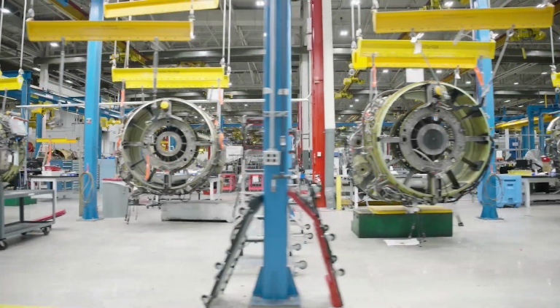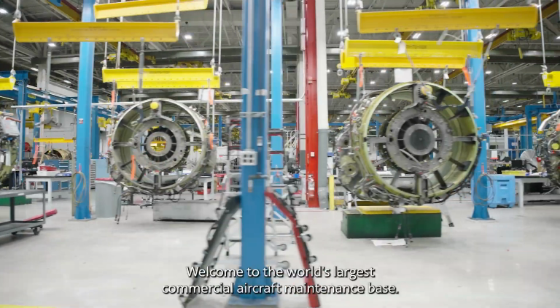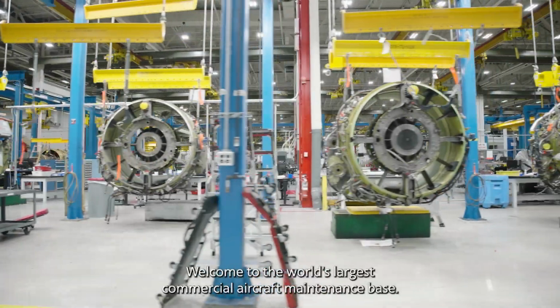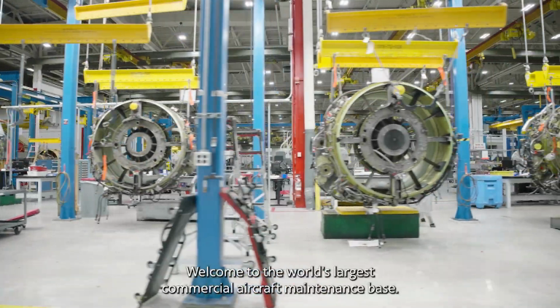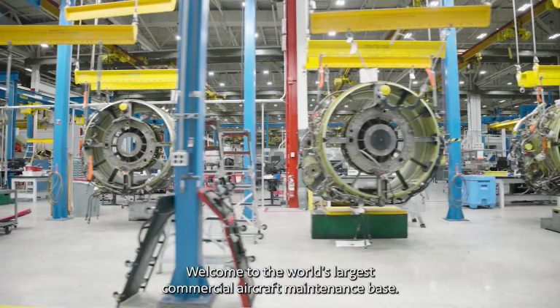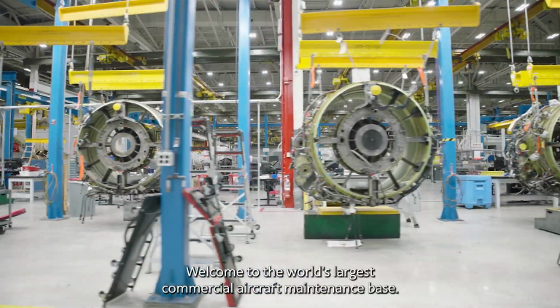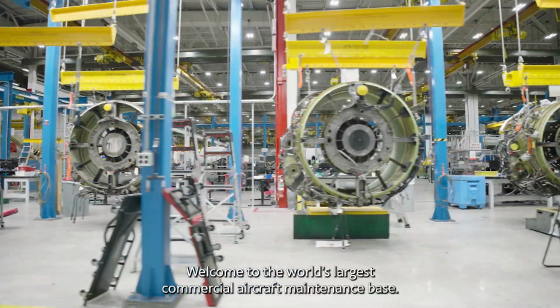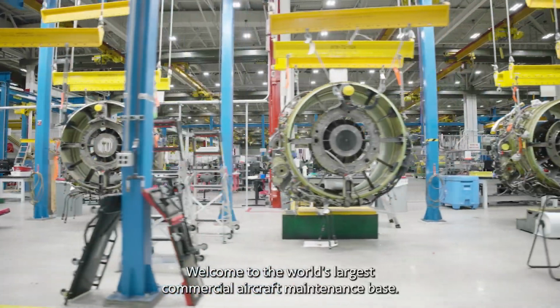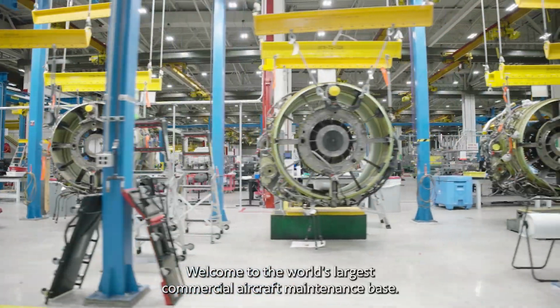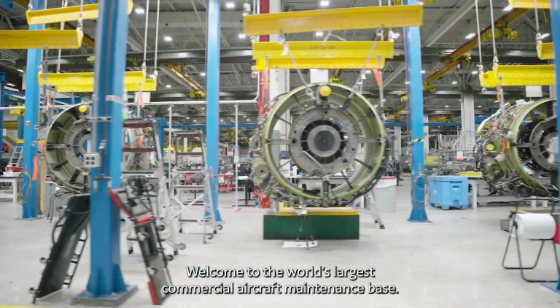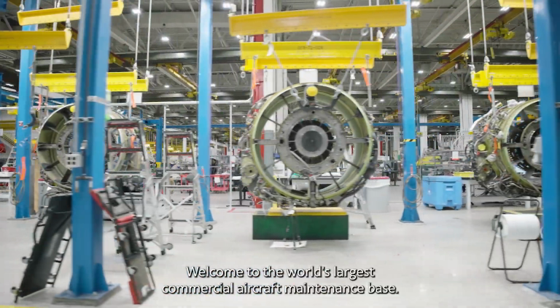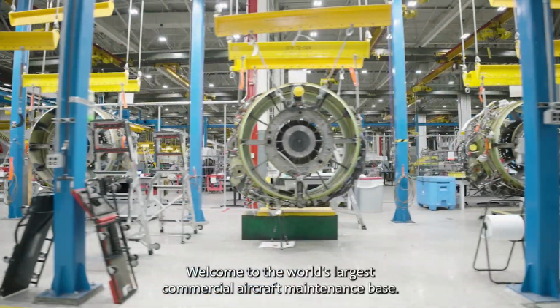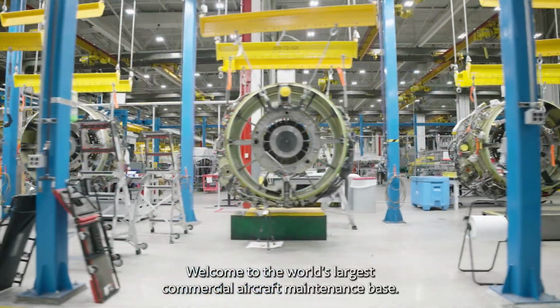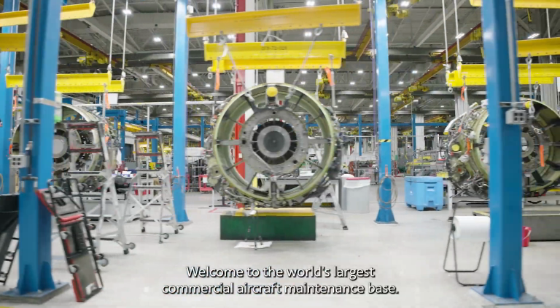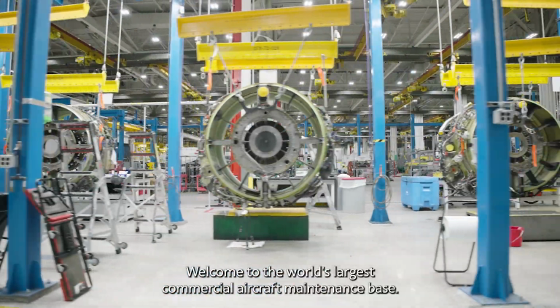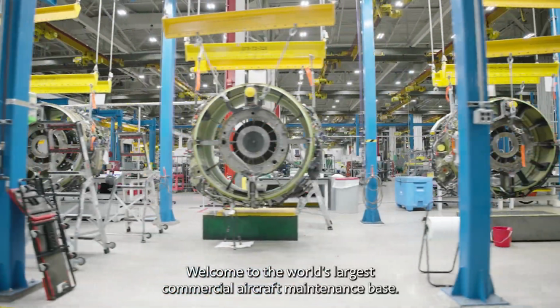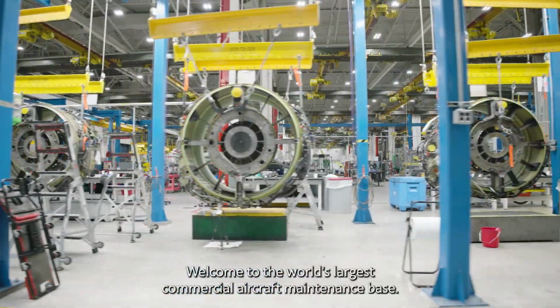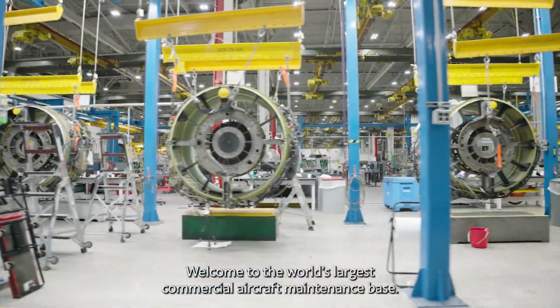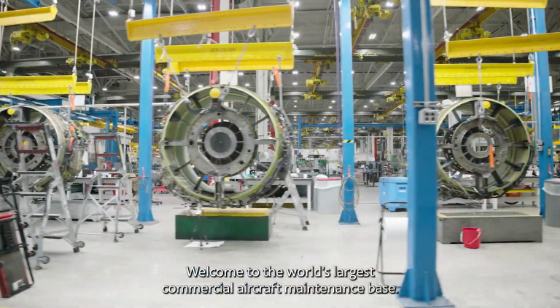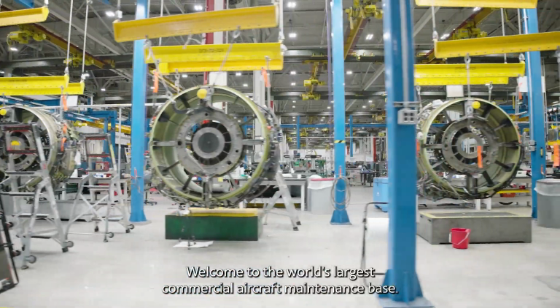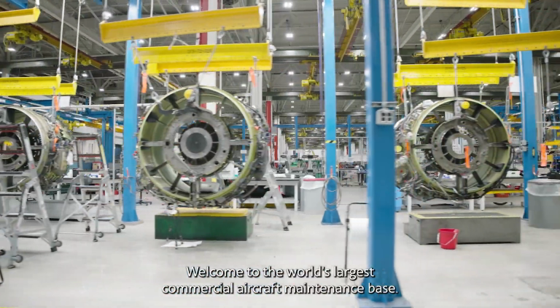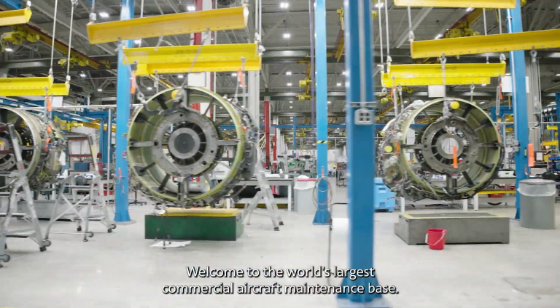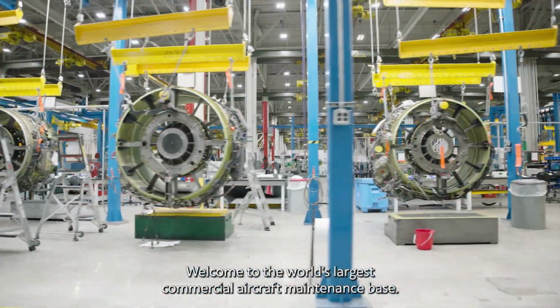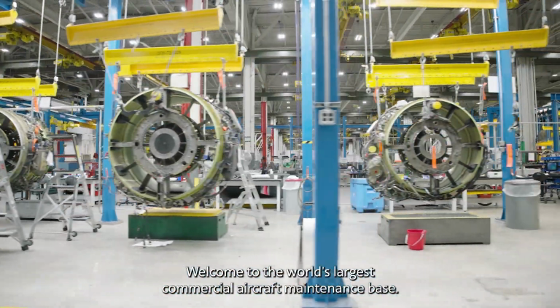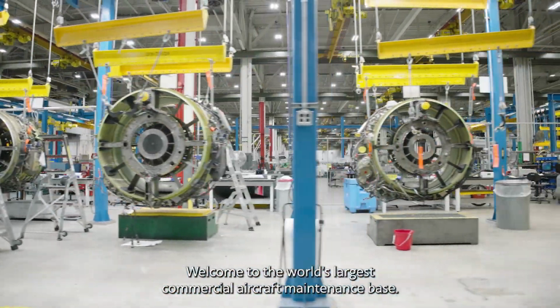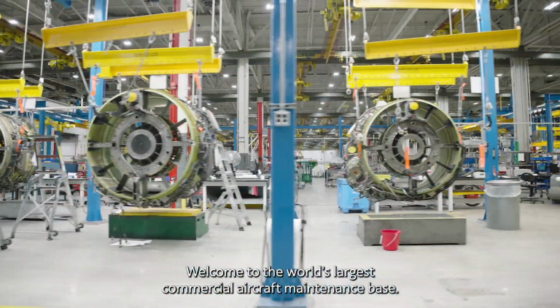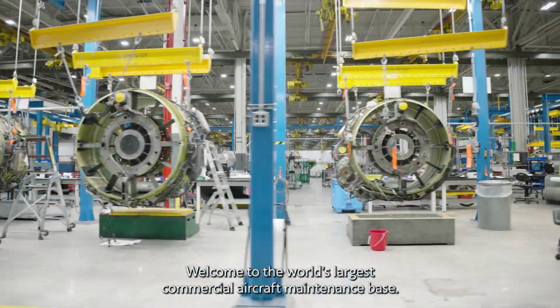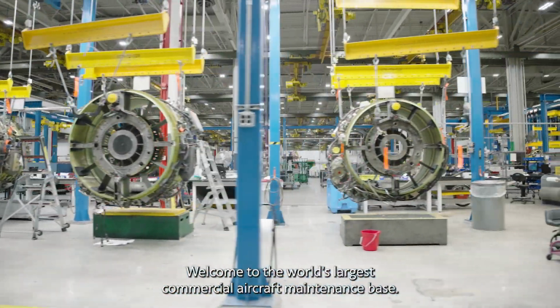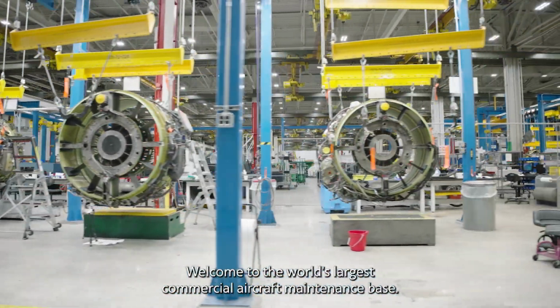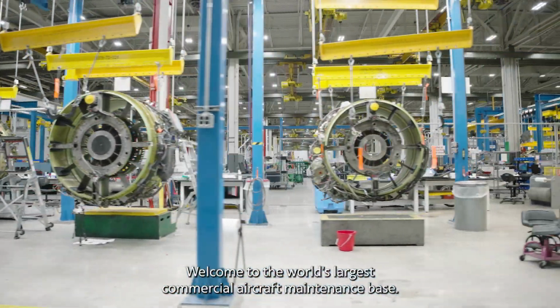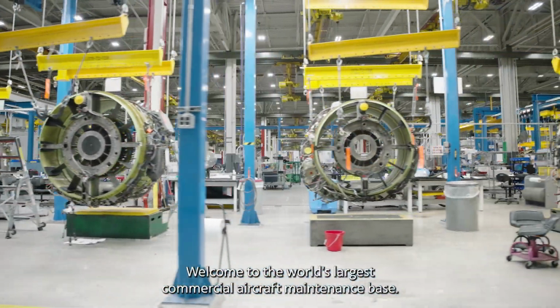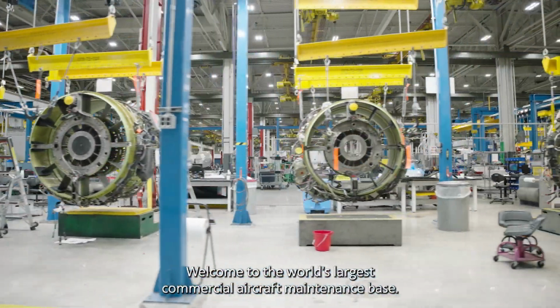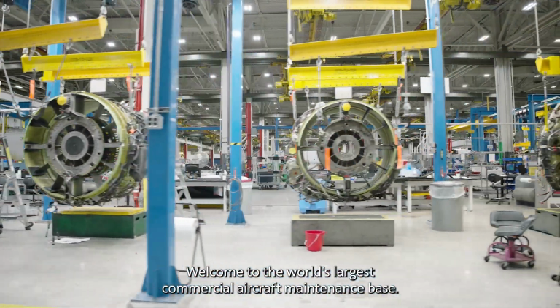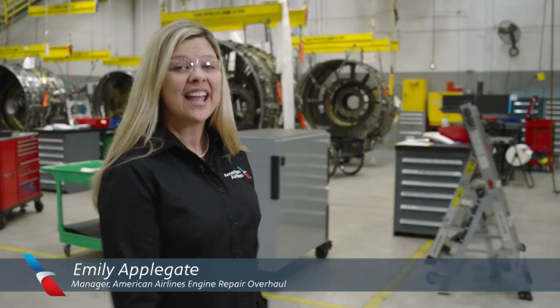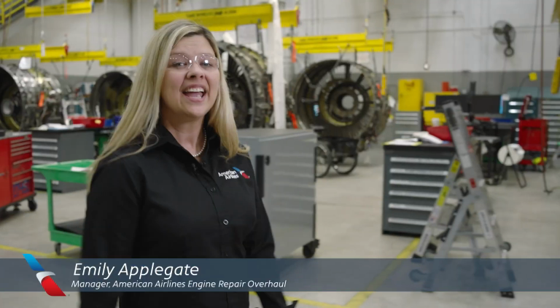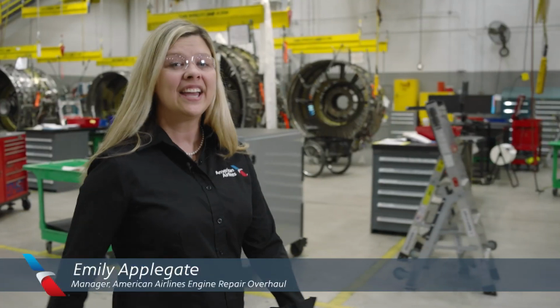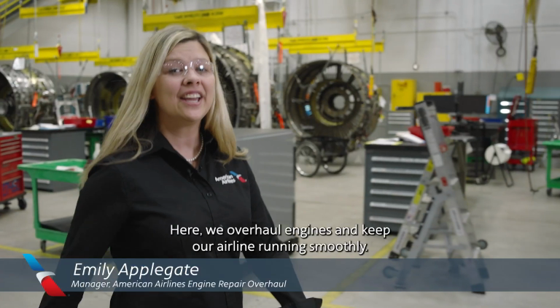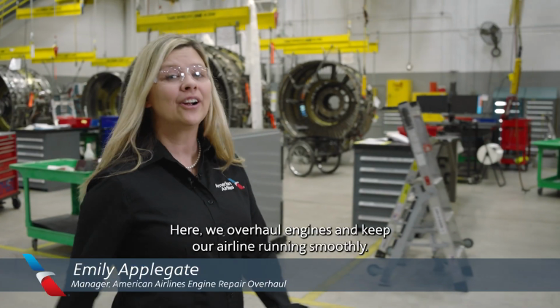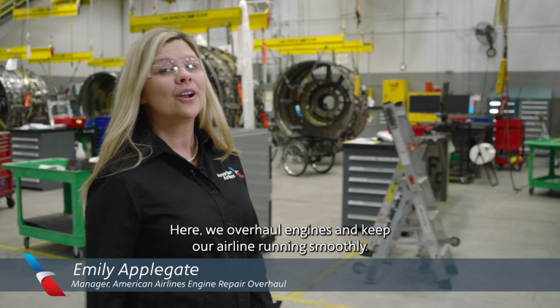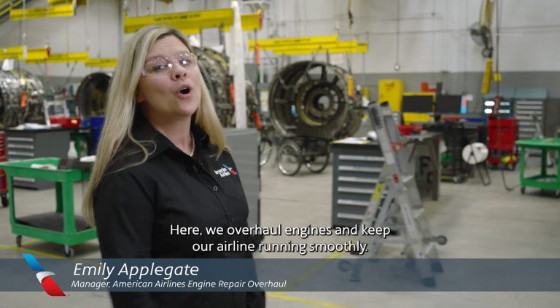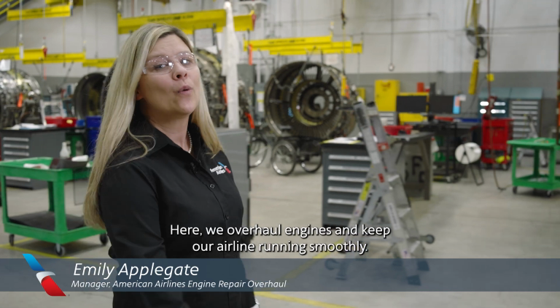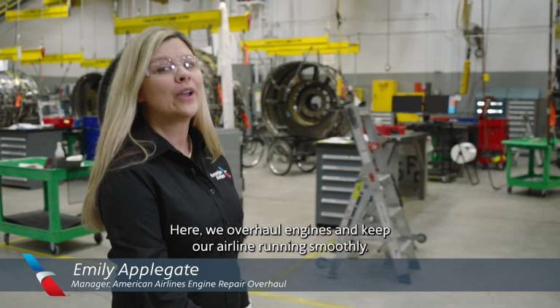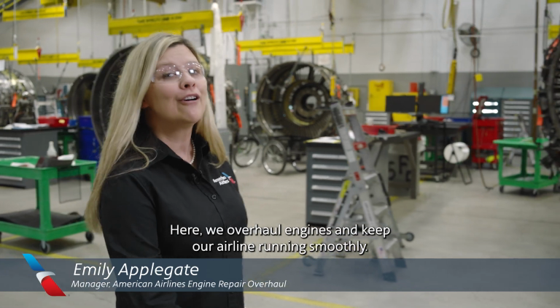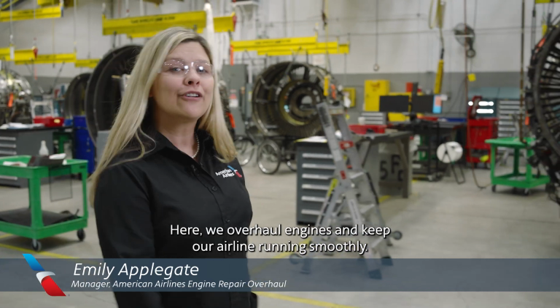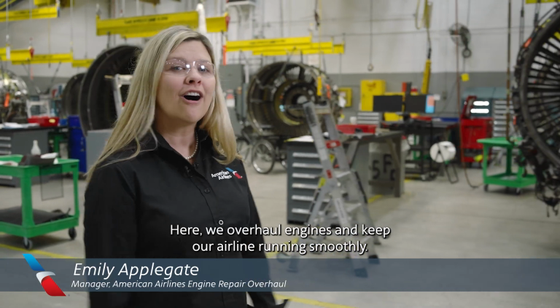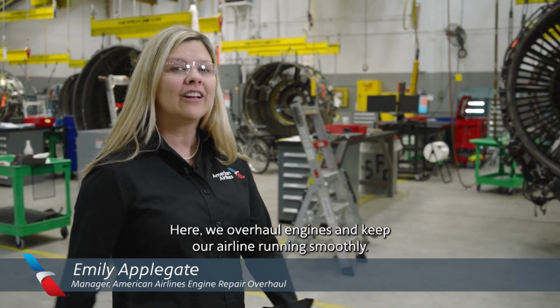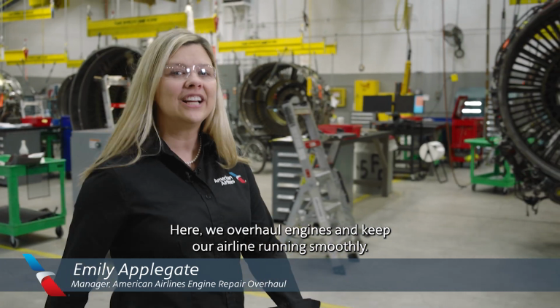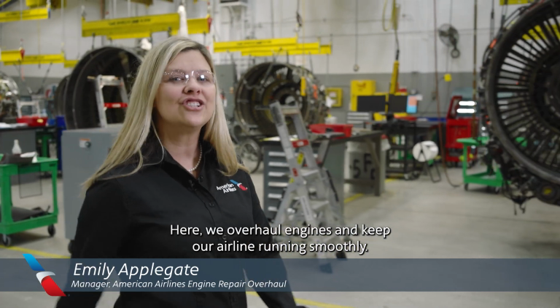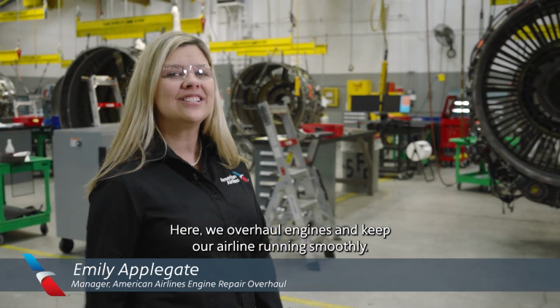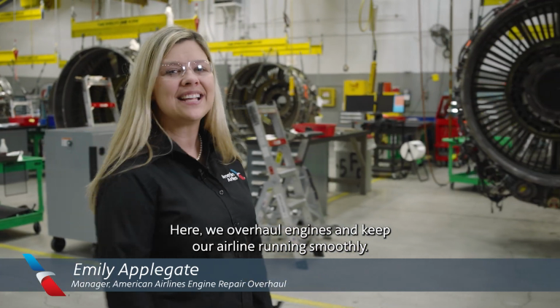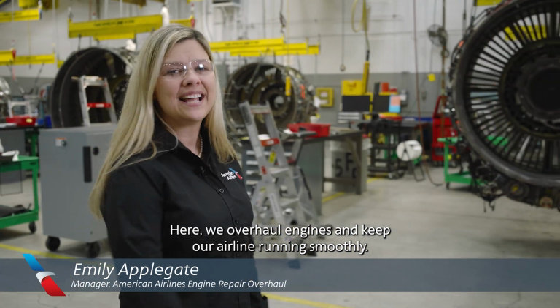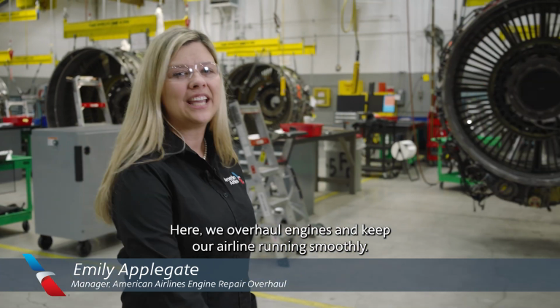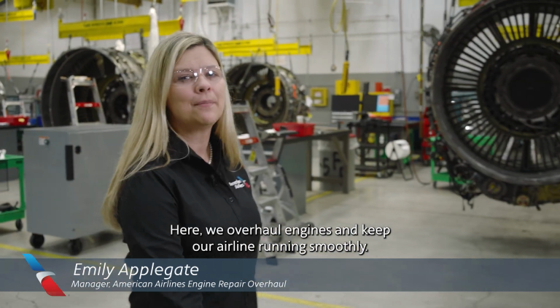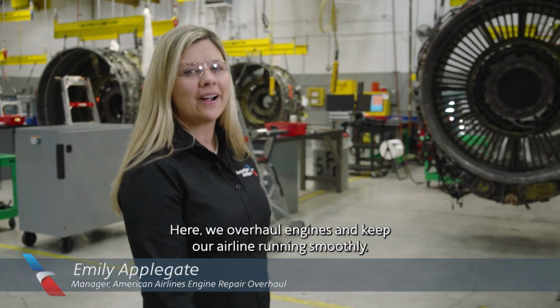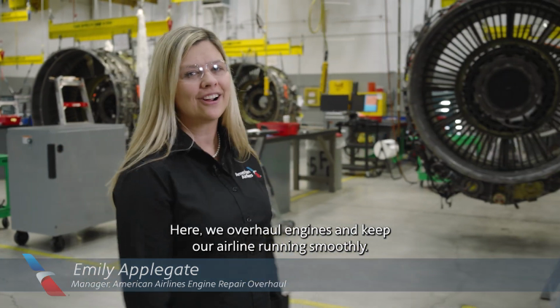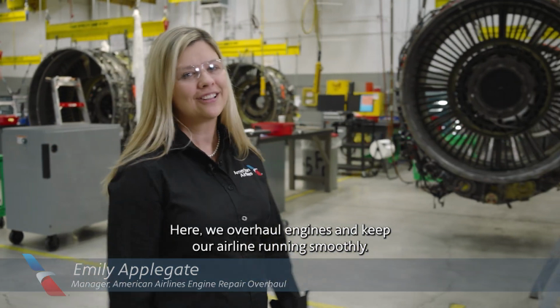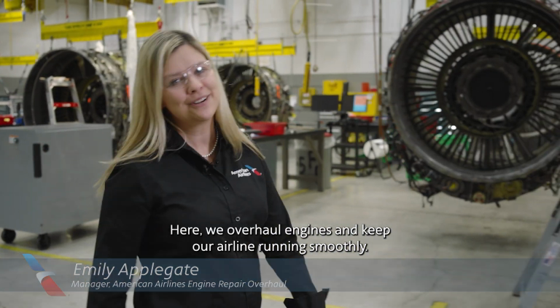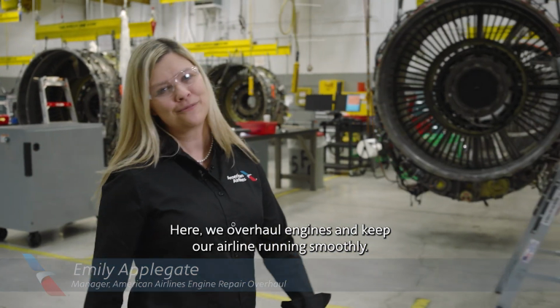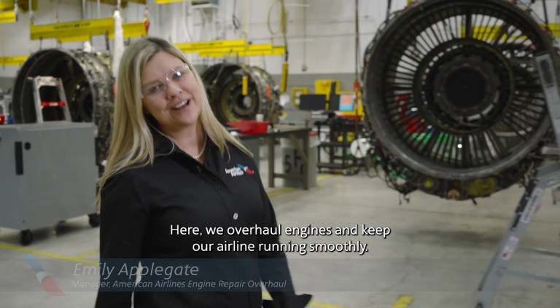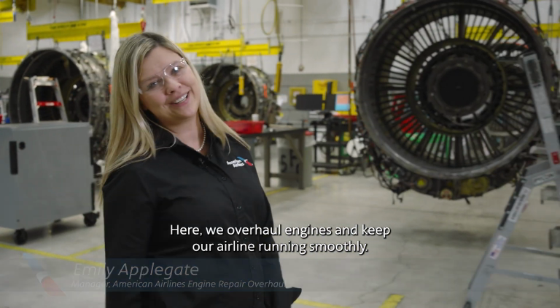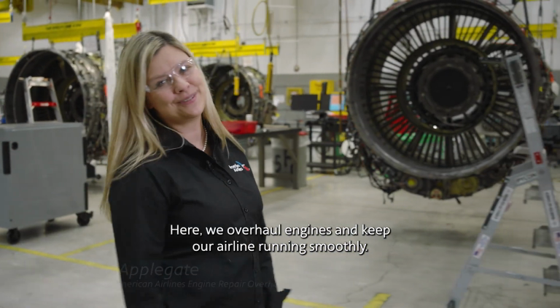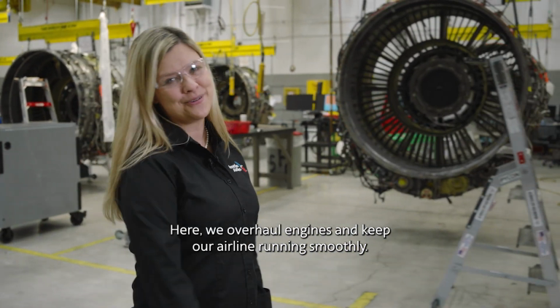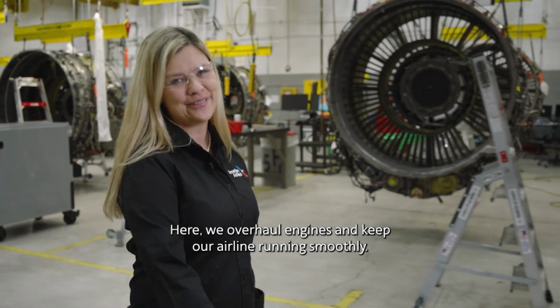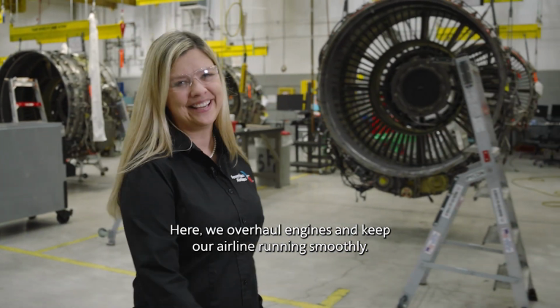Welcome to the world's largest commercial aircraft maintenance space. Here we overhaul engines and keep our airline running smoothly.